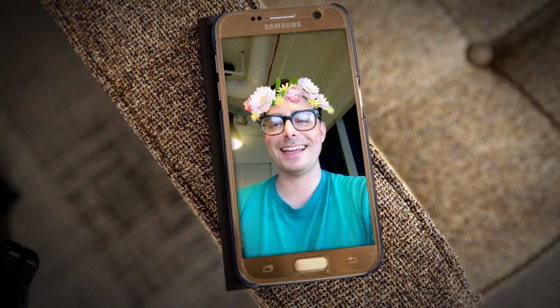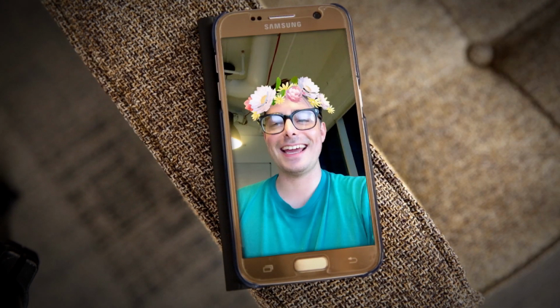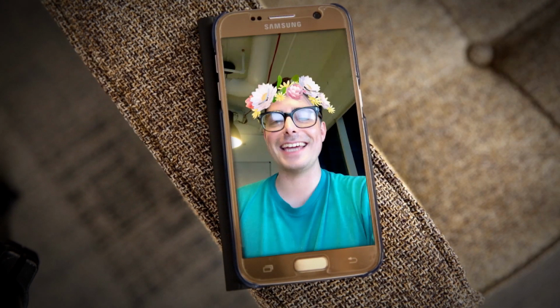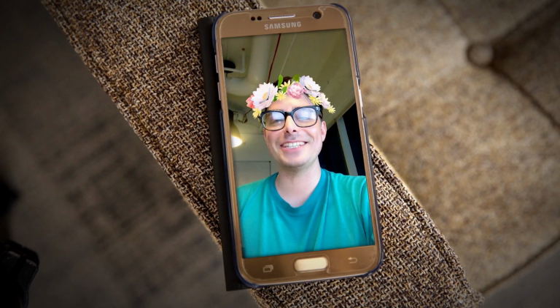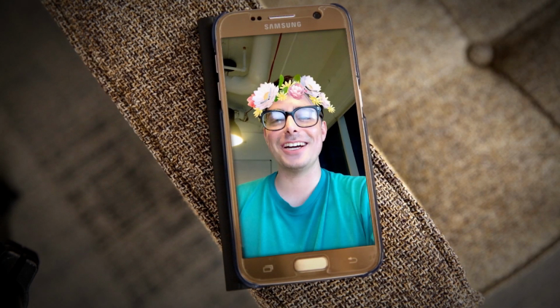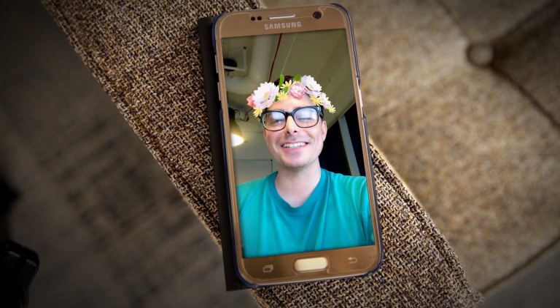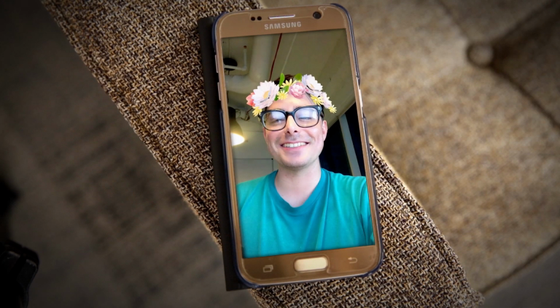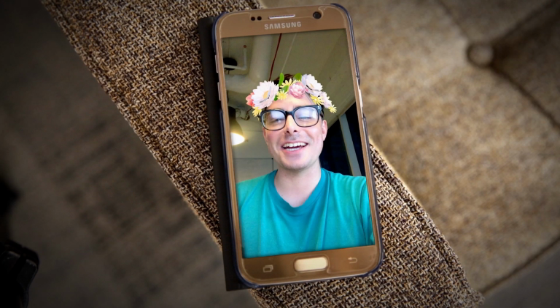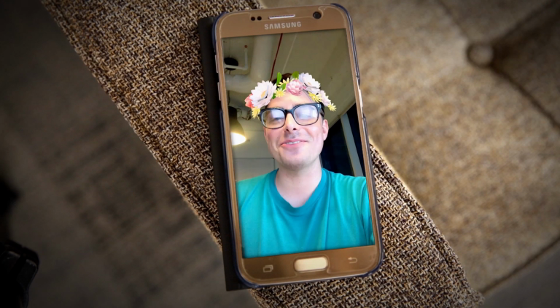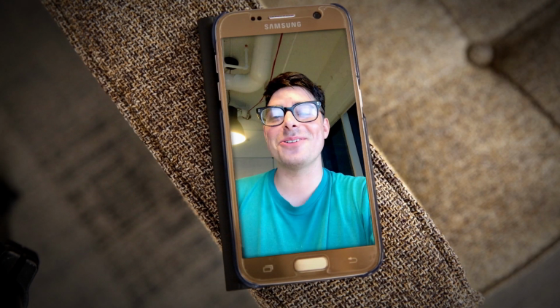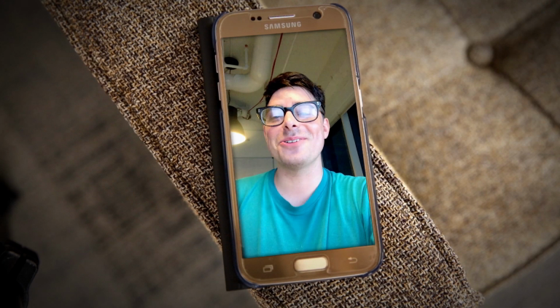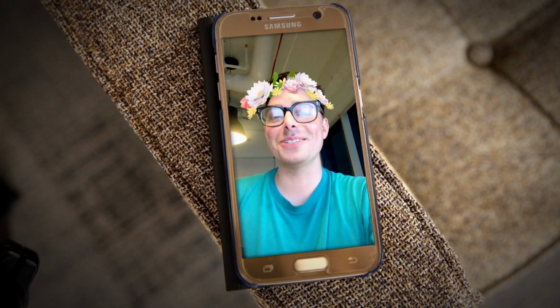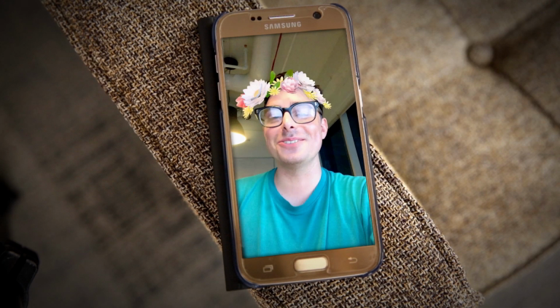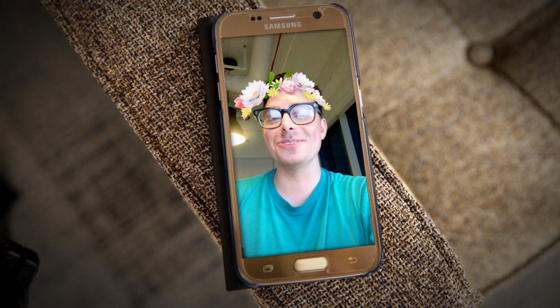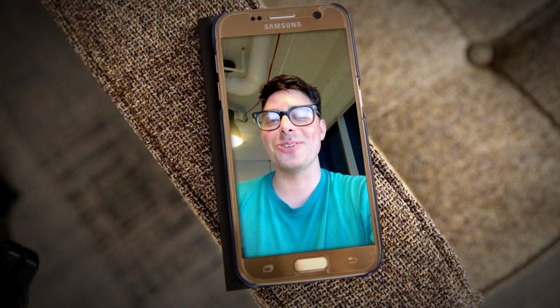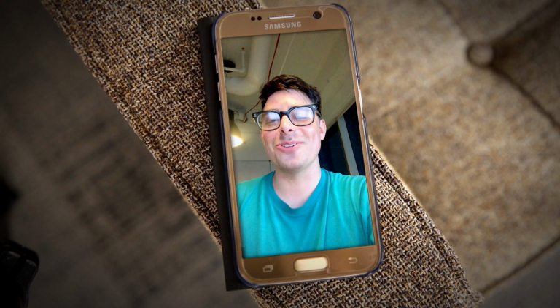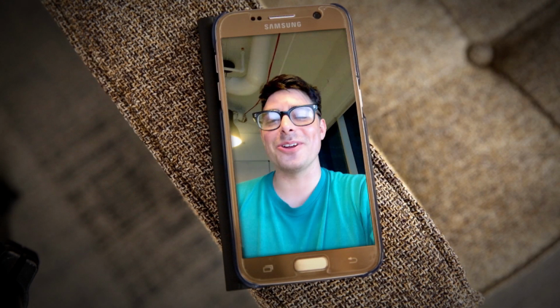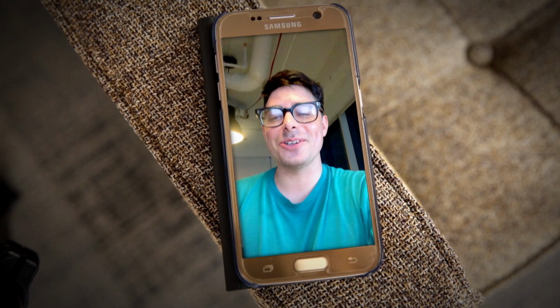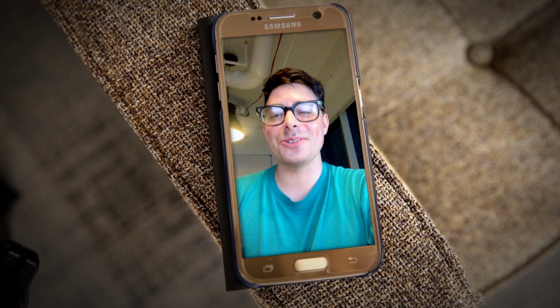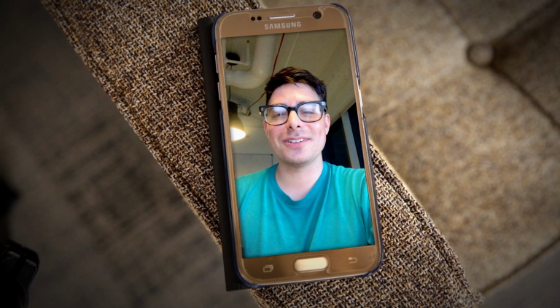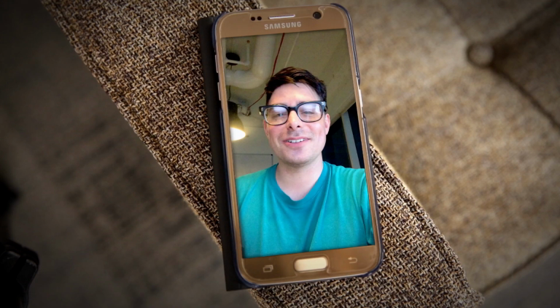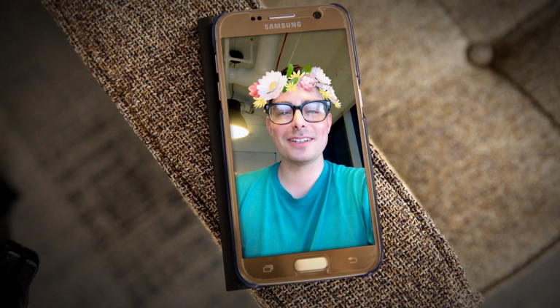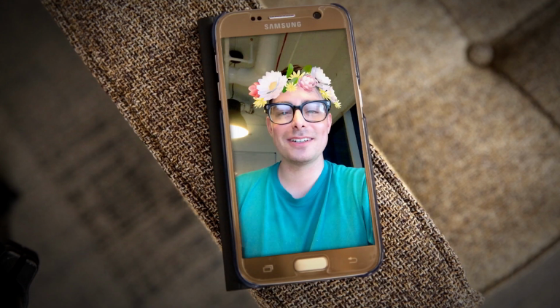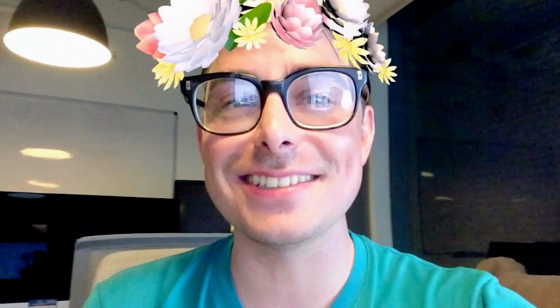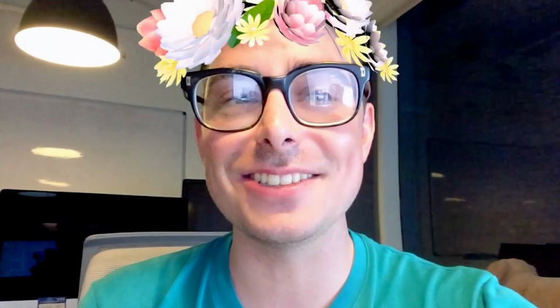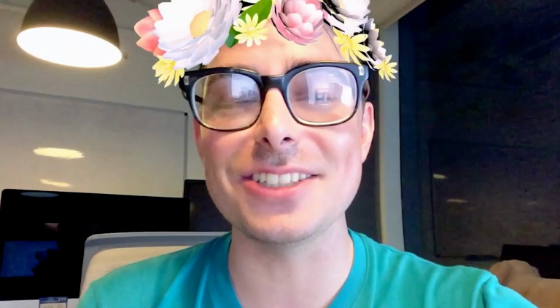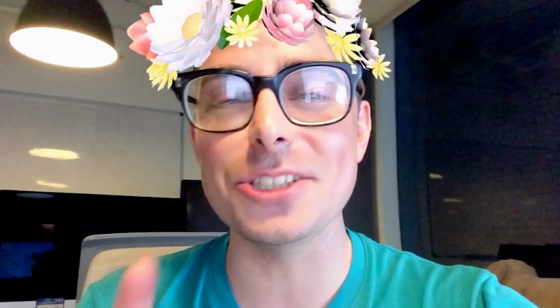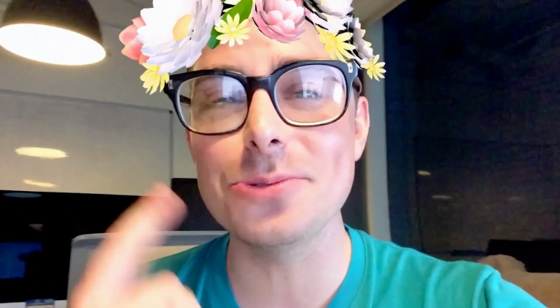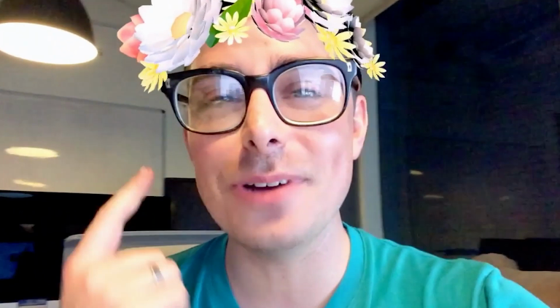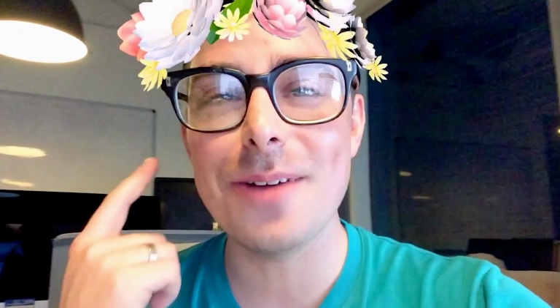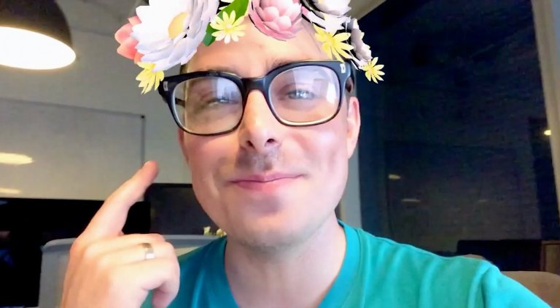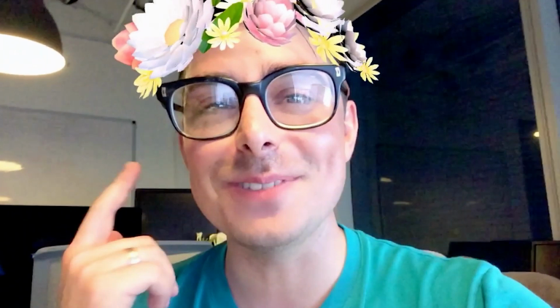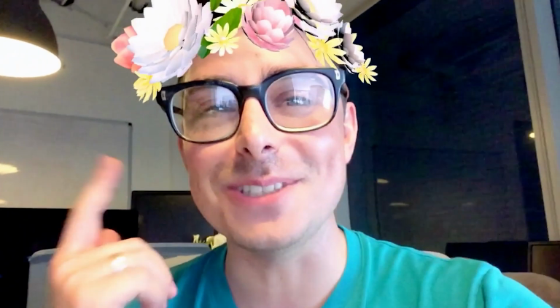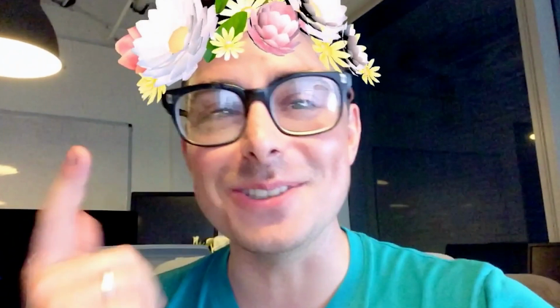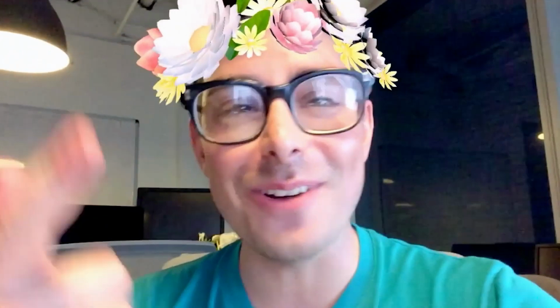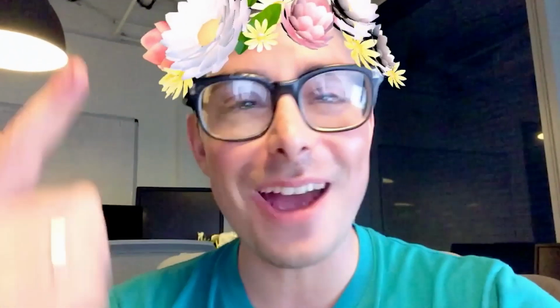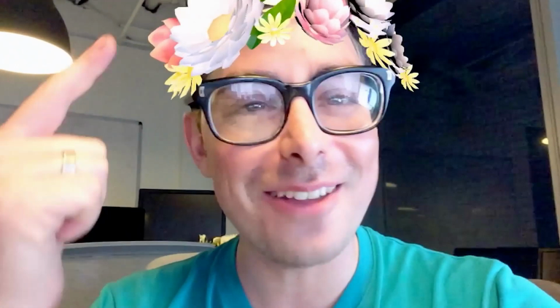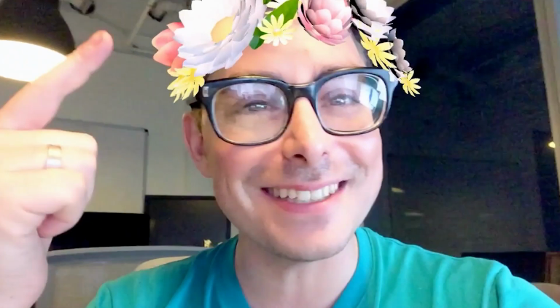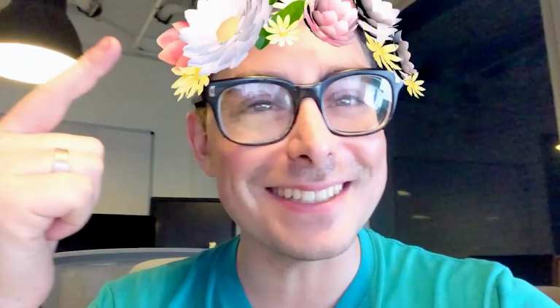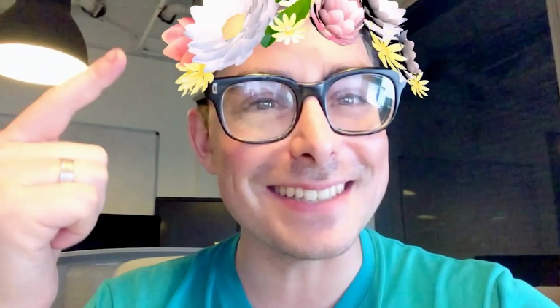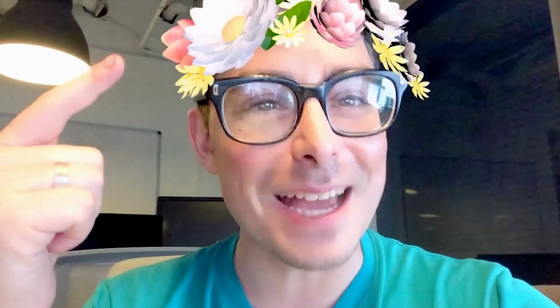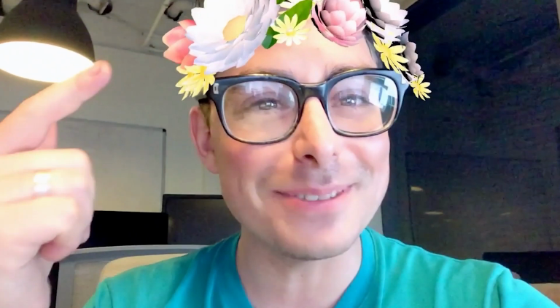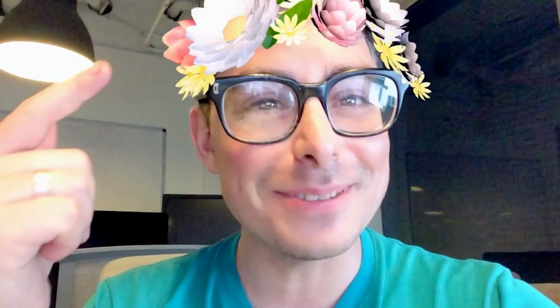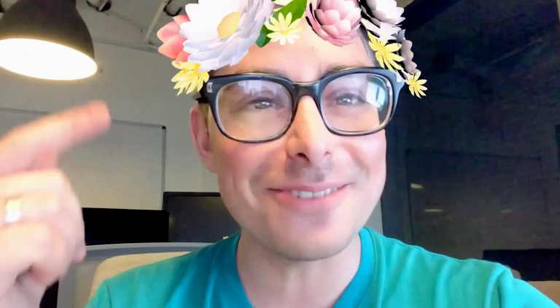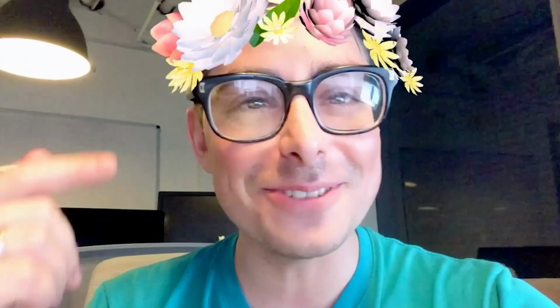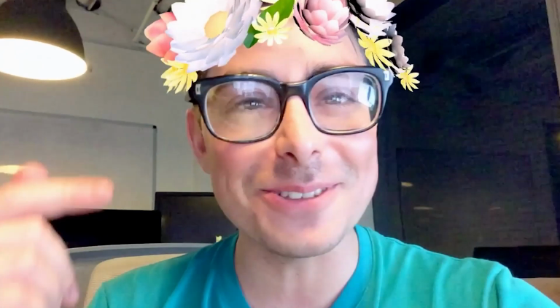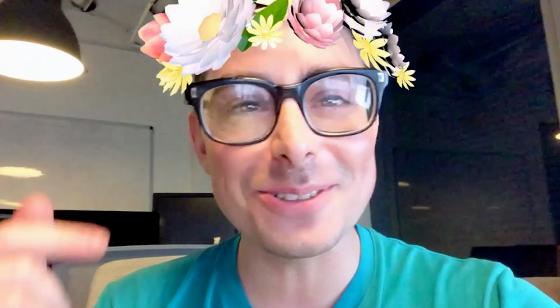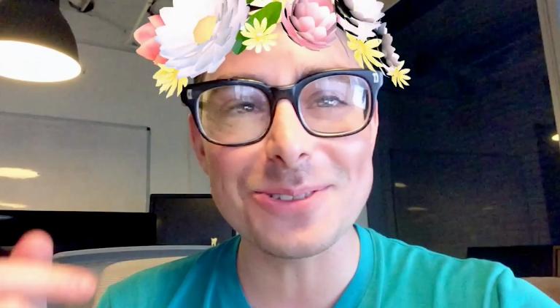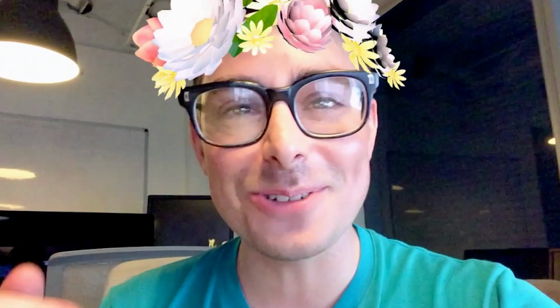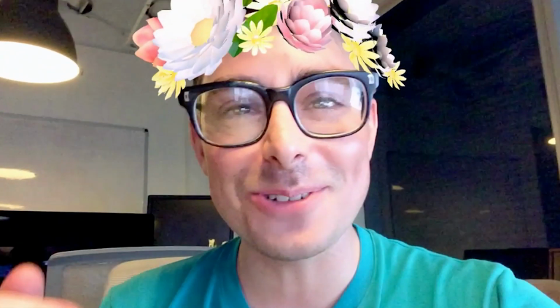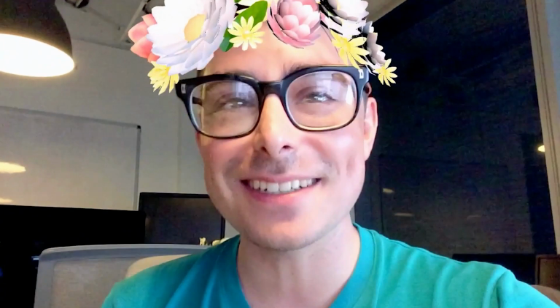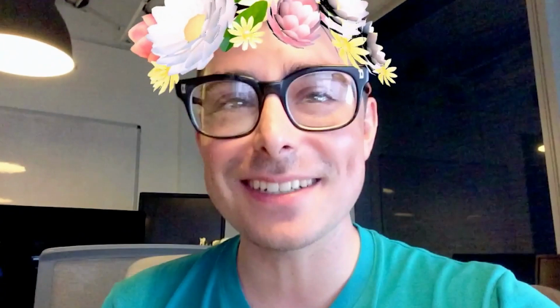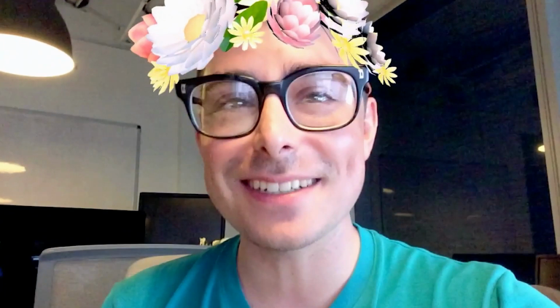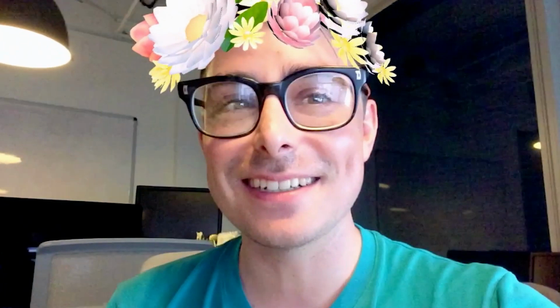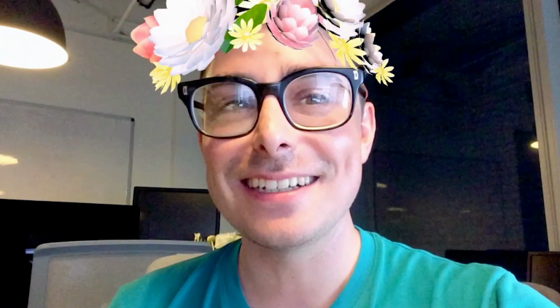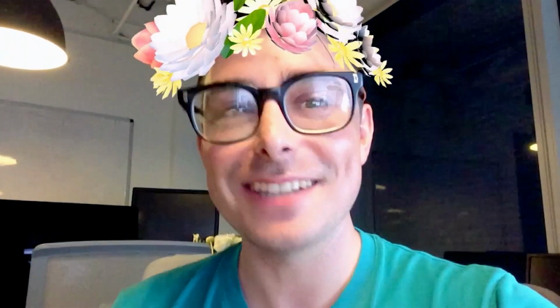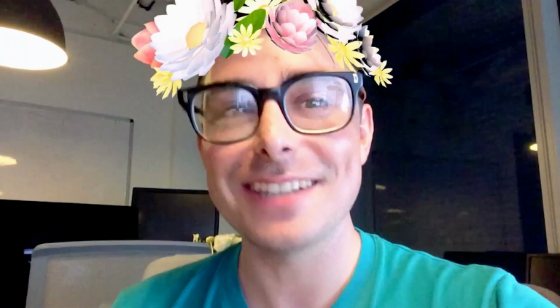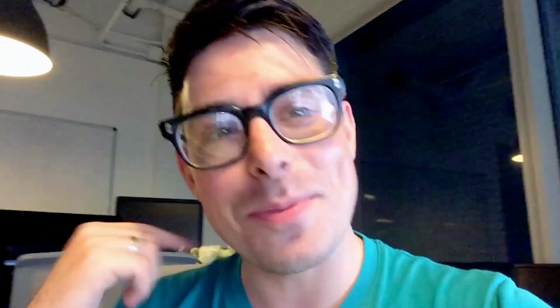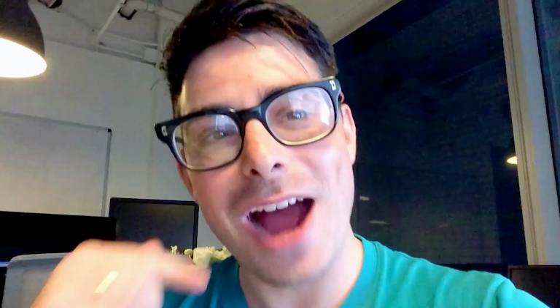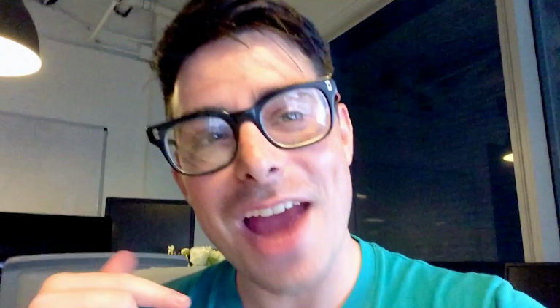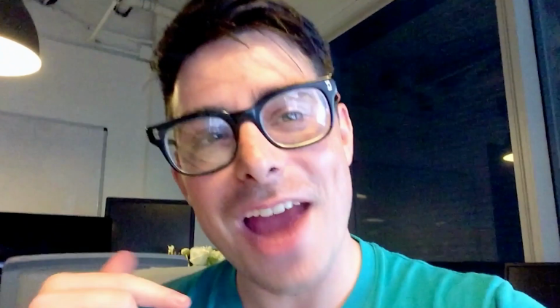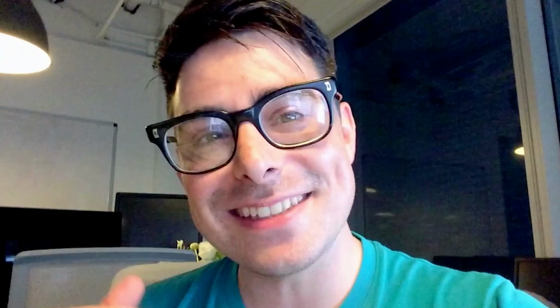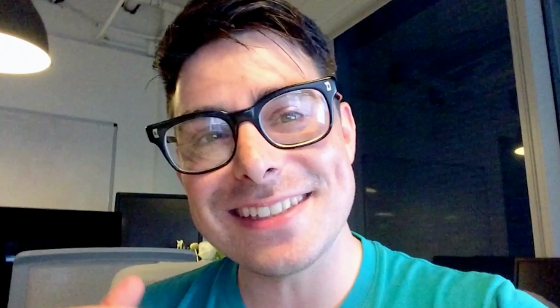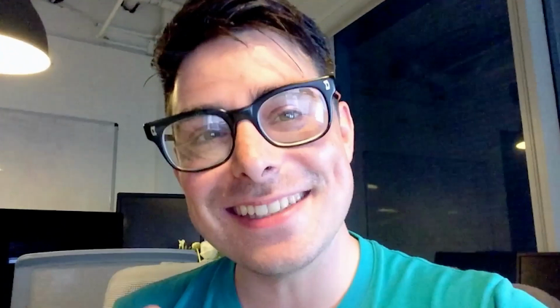Hey Joss, I have a question for you. Do you know how these Snapchat filters work? Like behind the scenes?